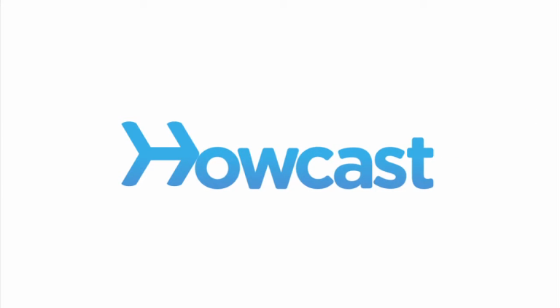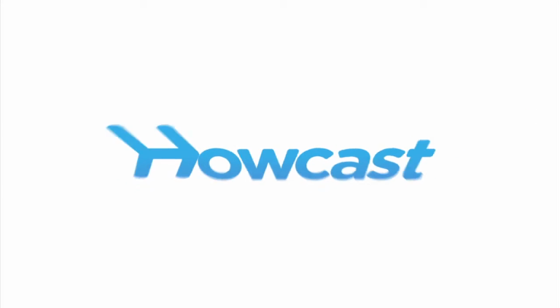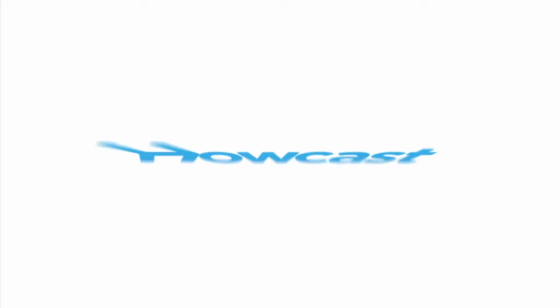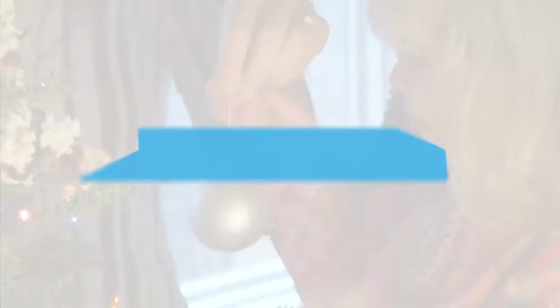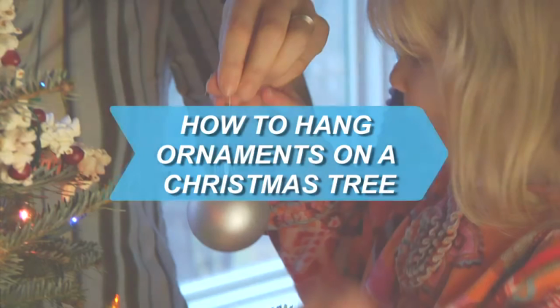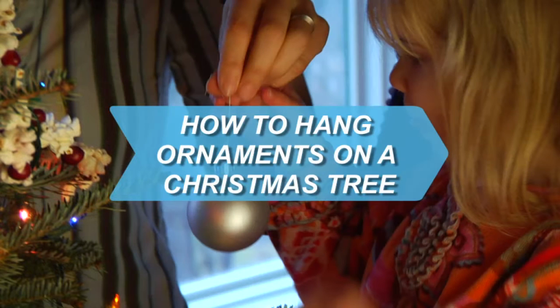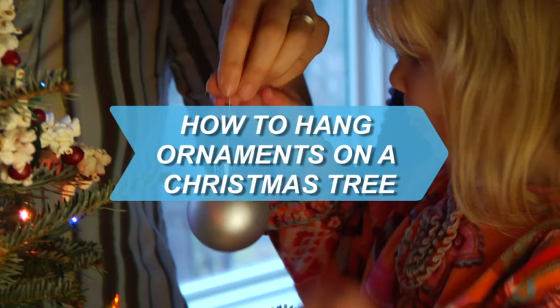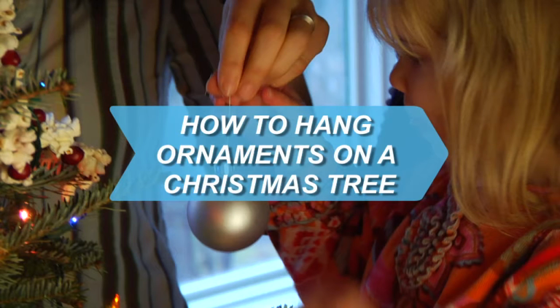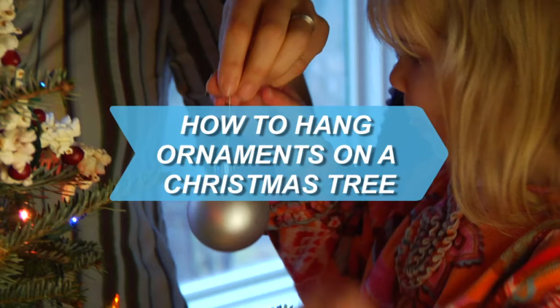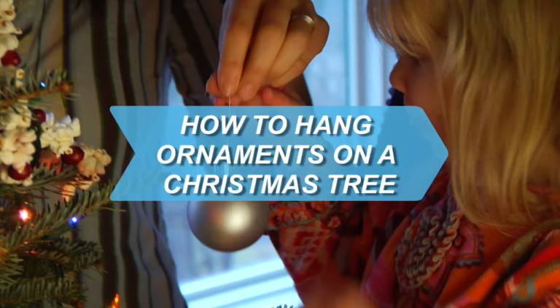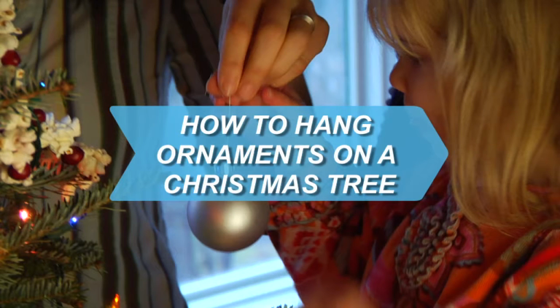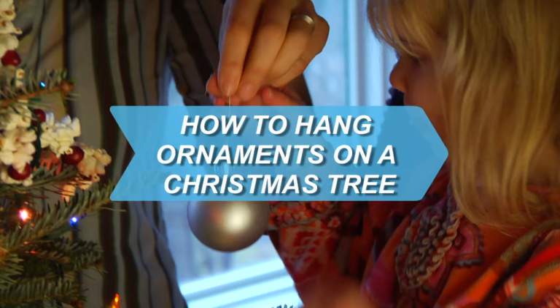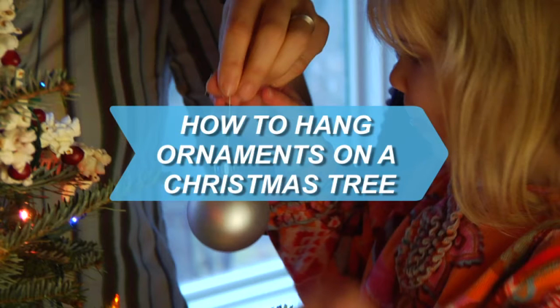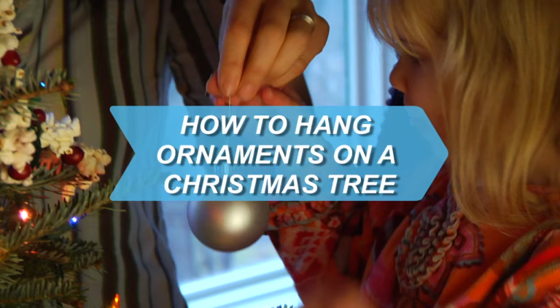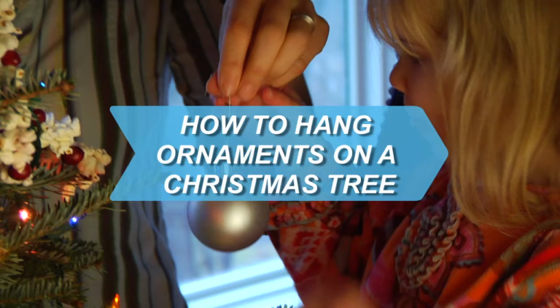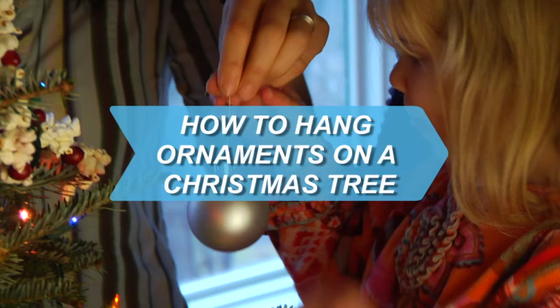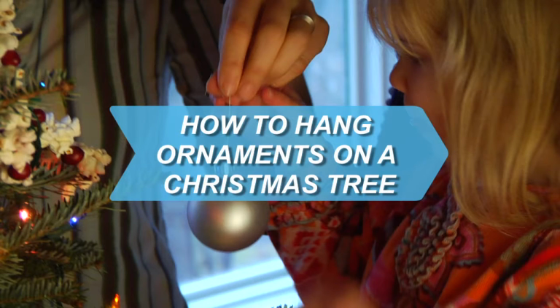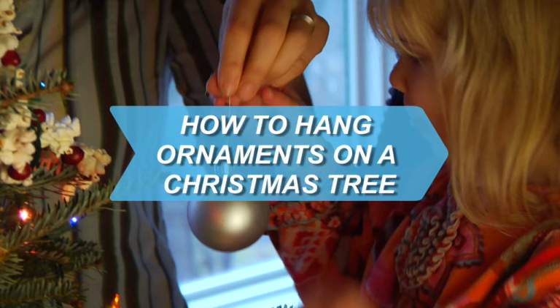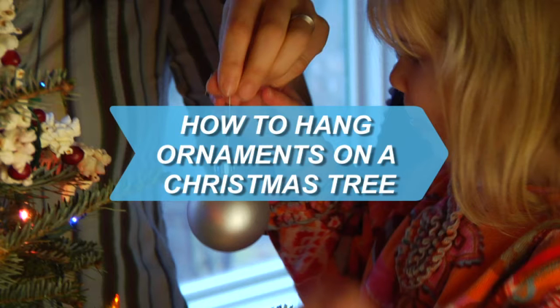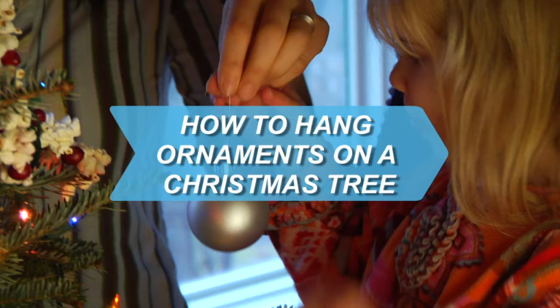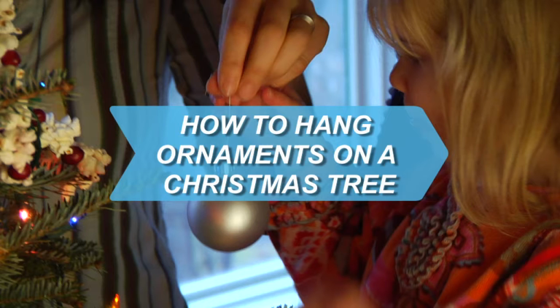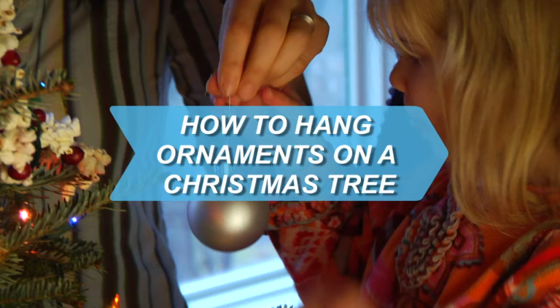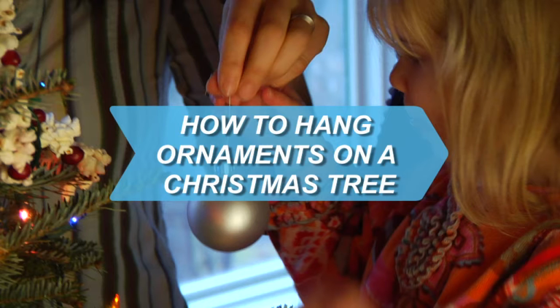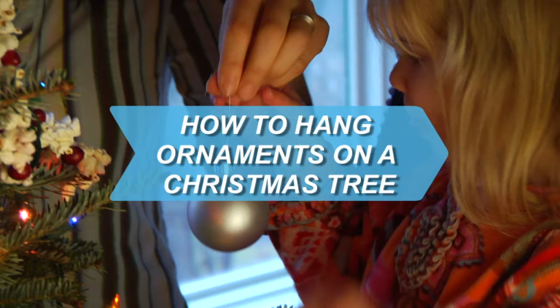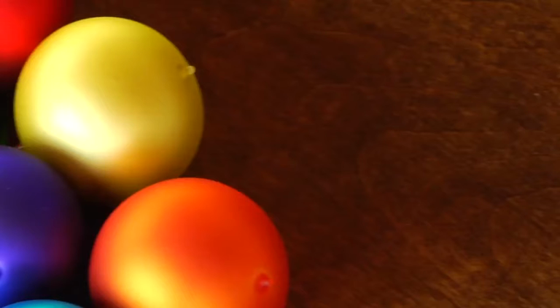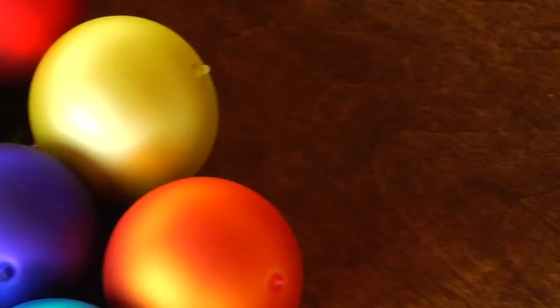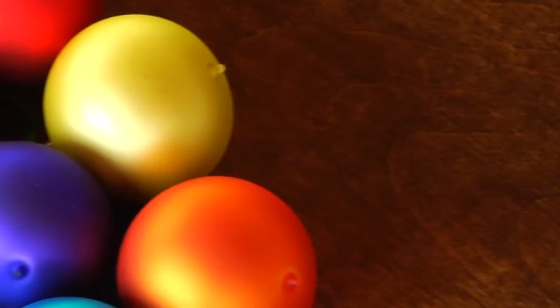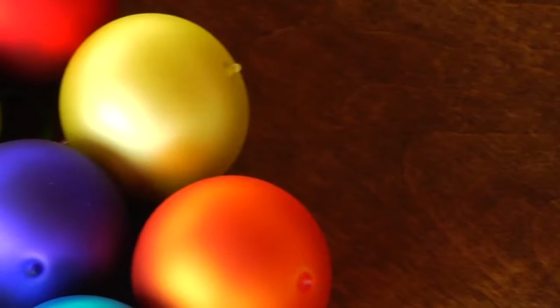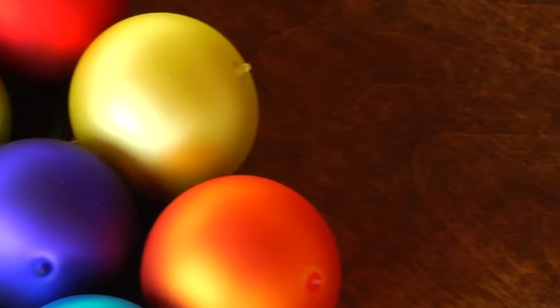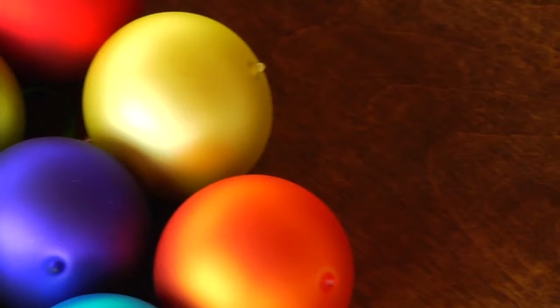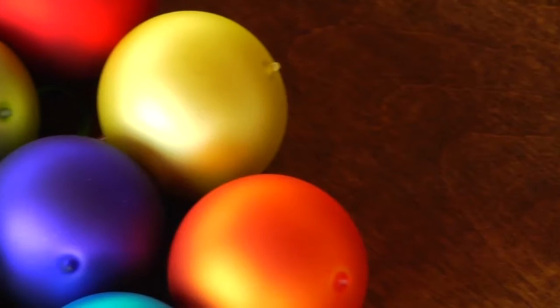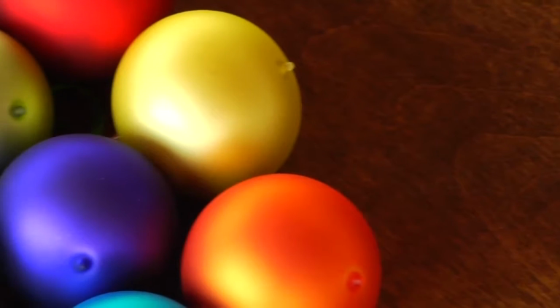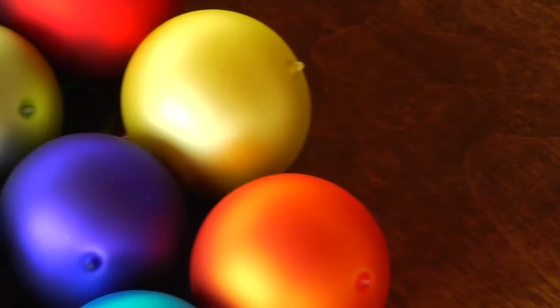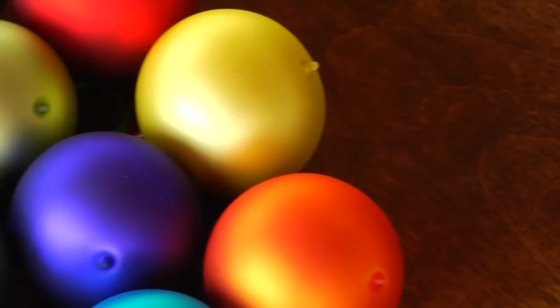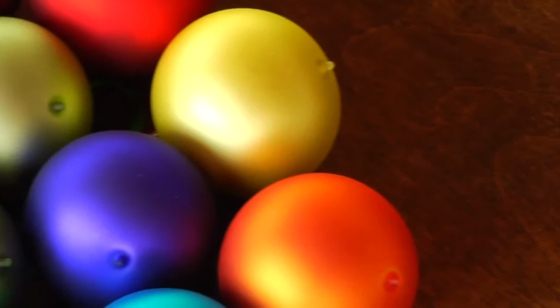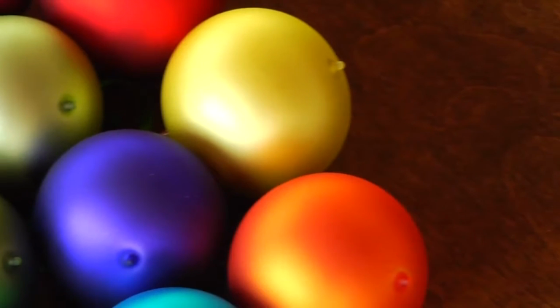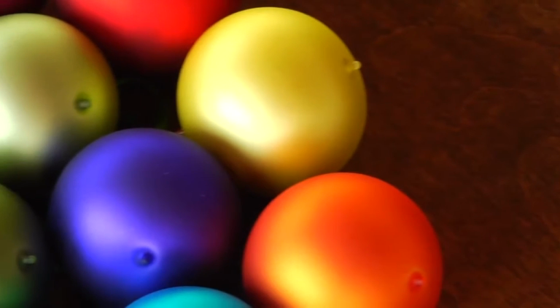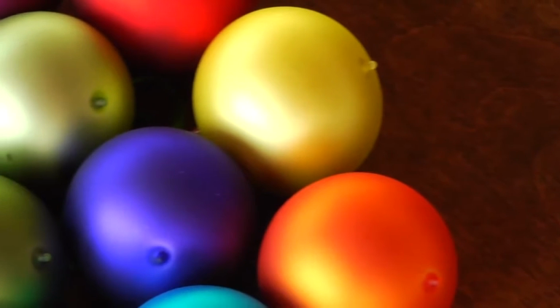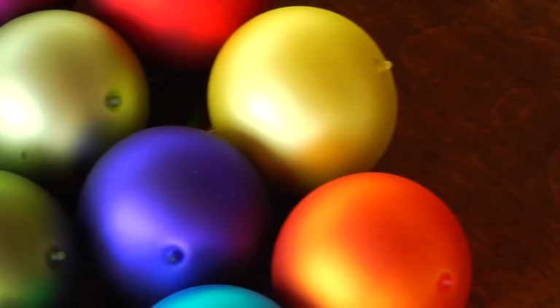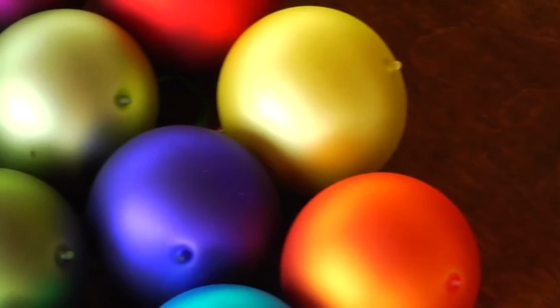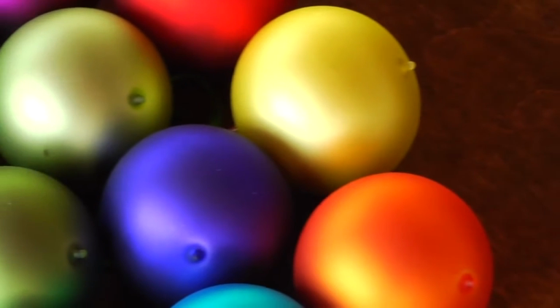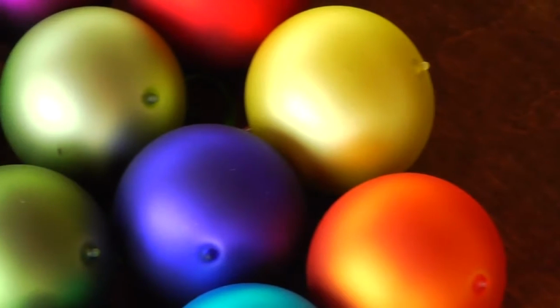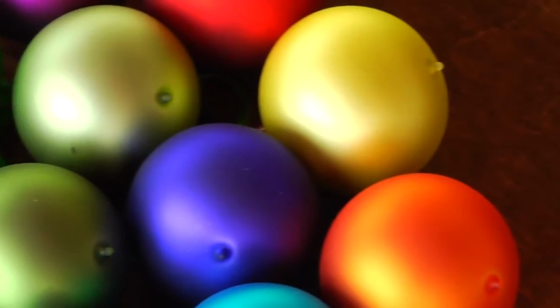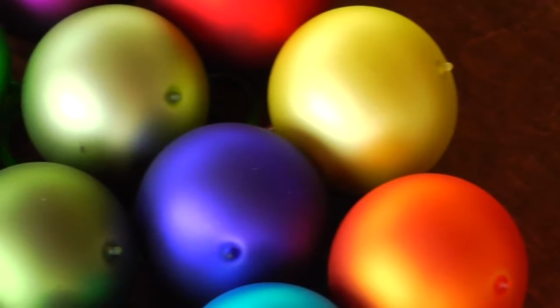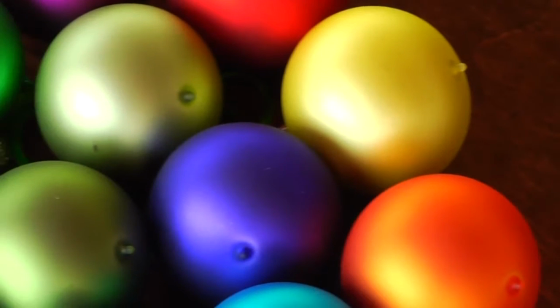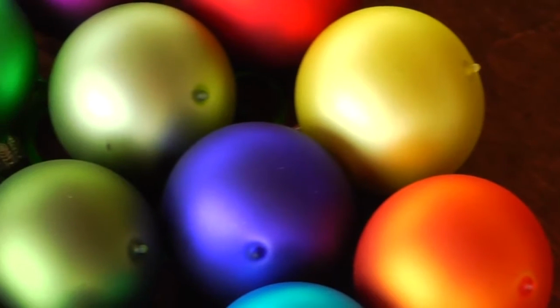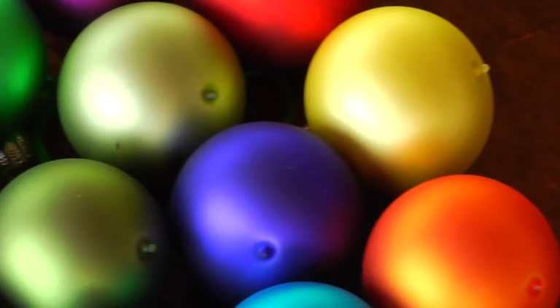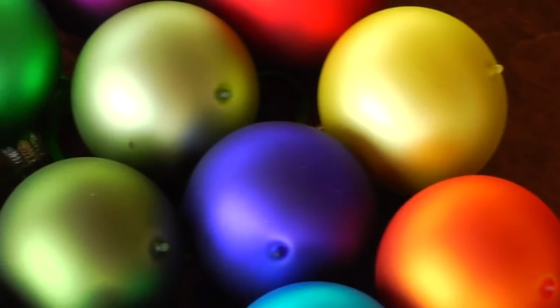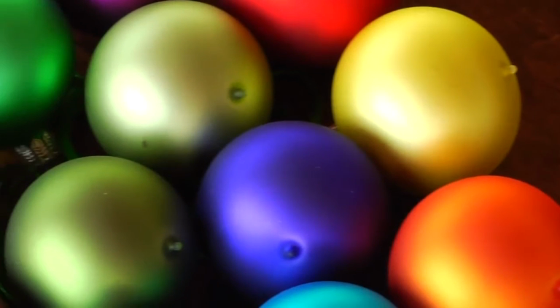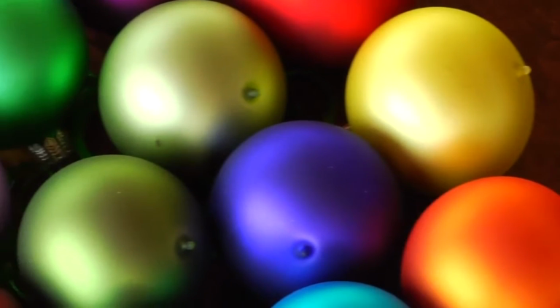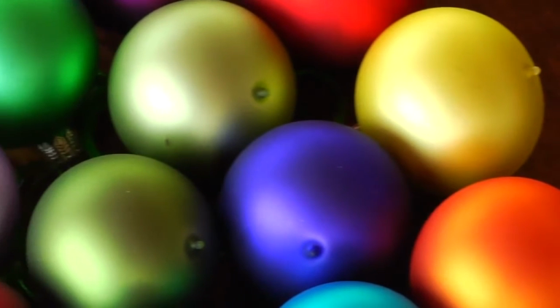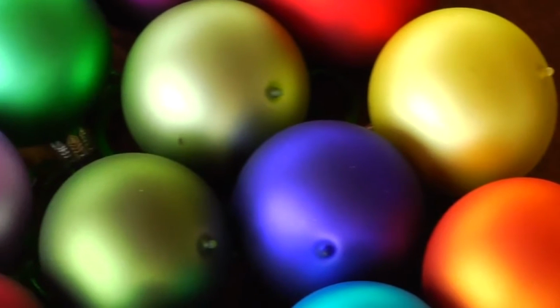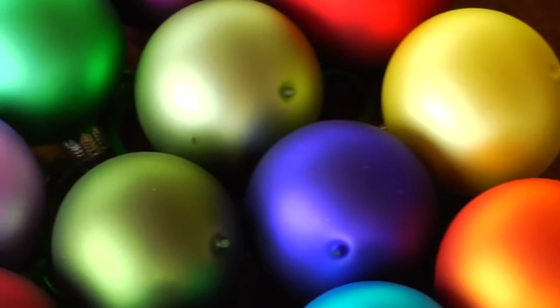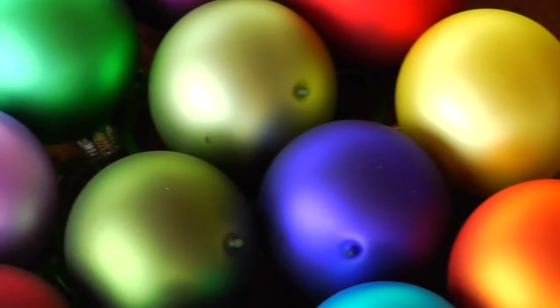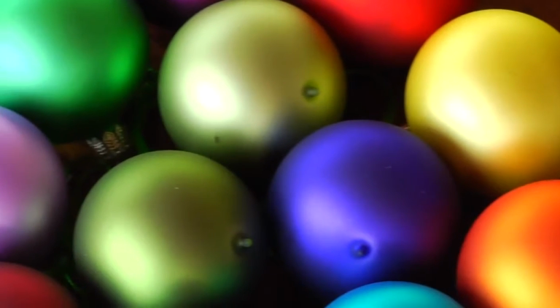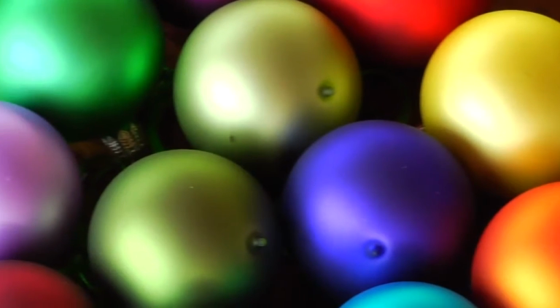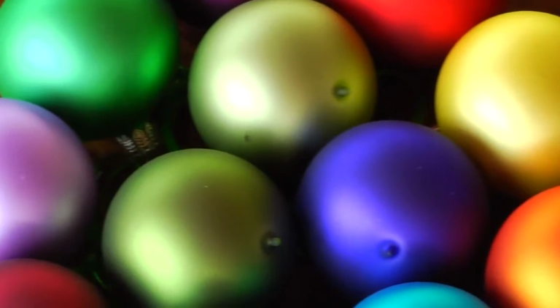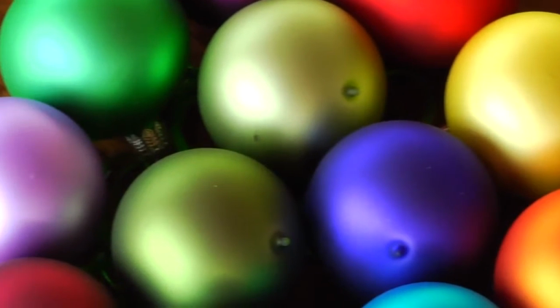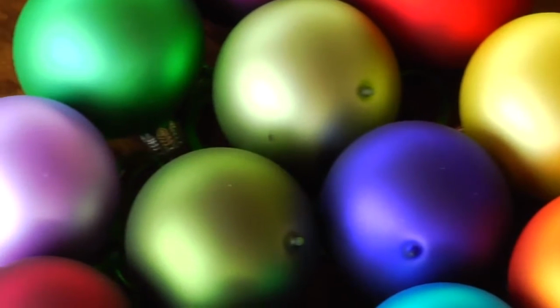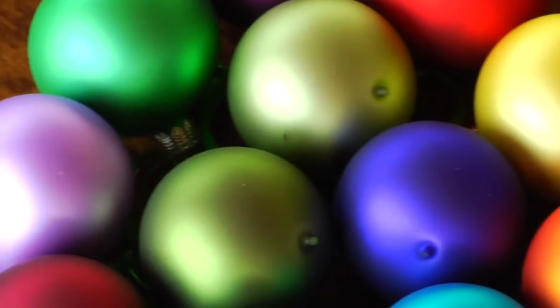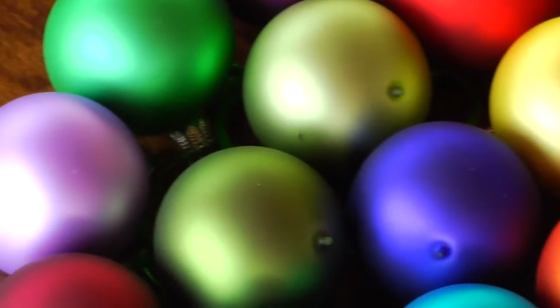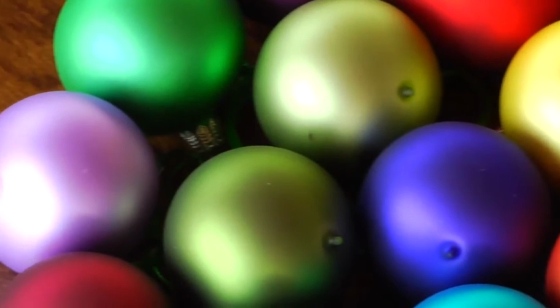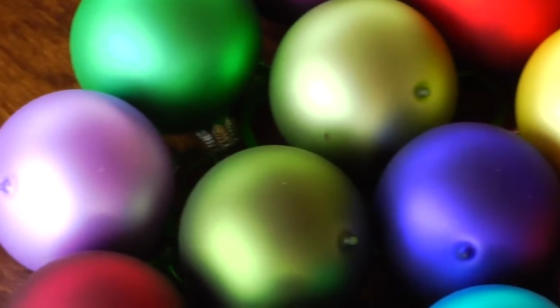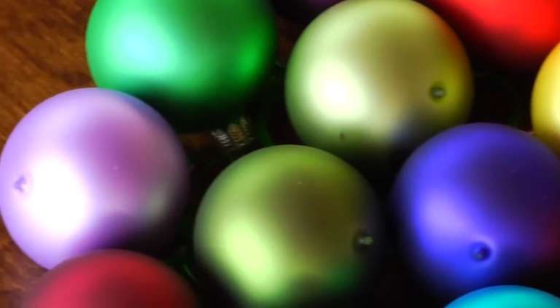How to hang ornaments on a Christmas tree. Showcase your holiday ornaments to their best advantage with these arrangement tips.